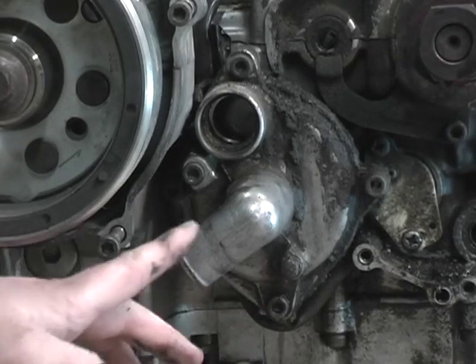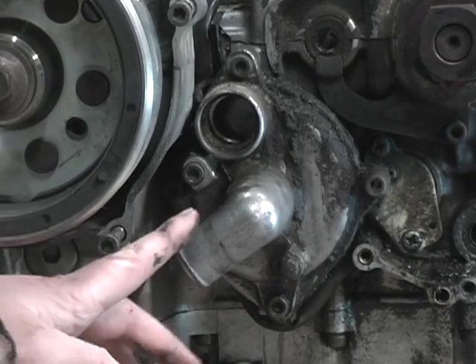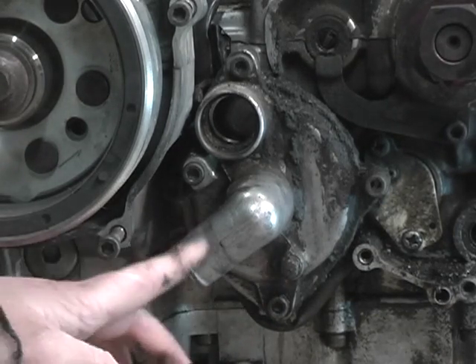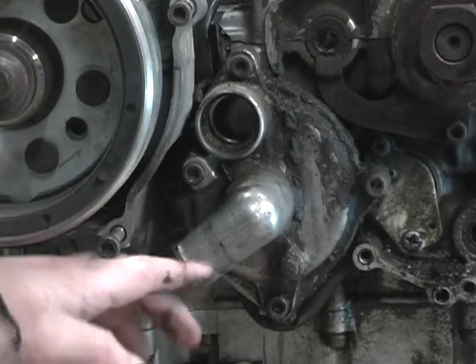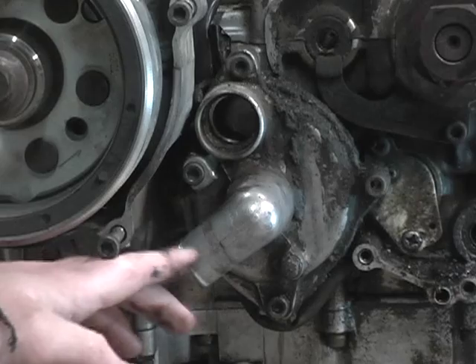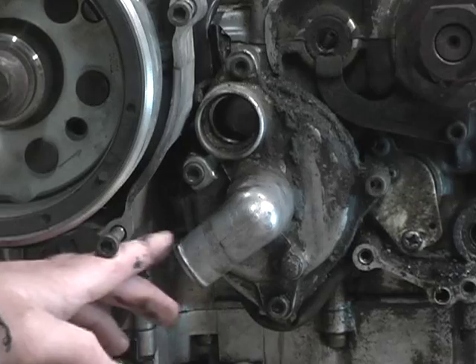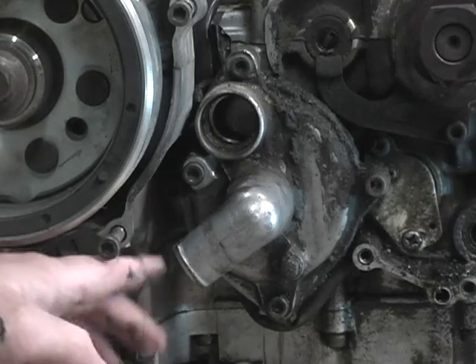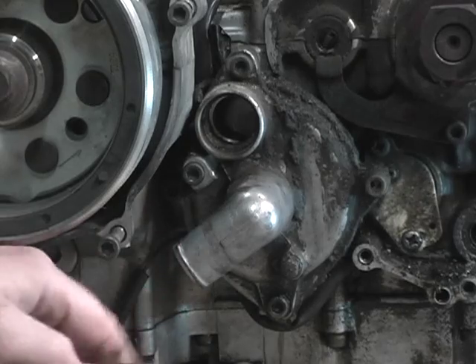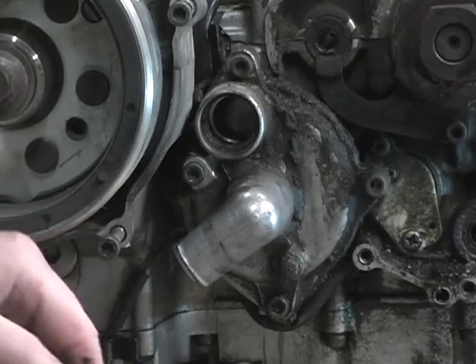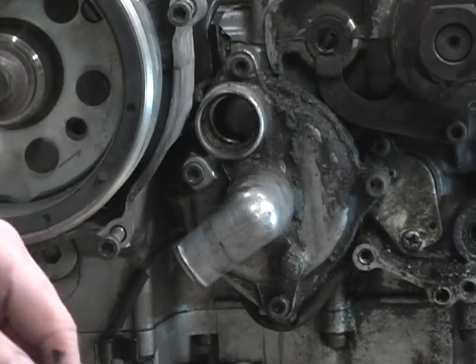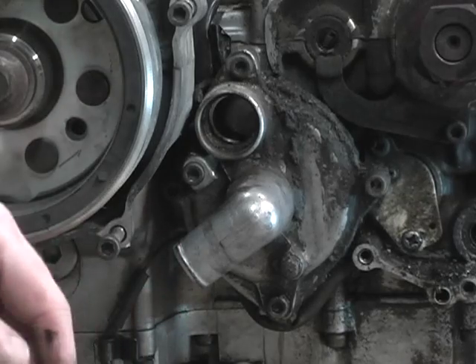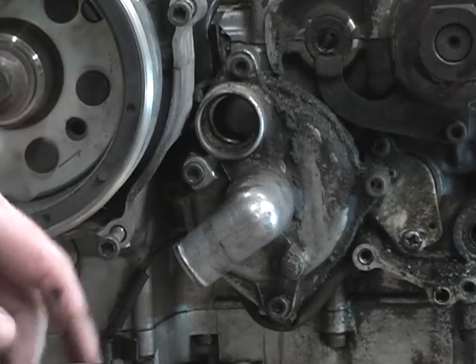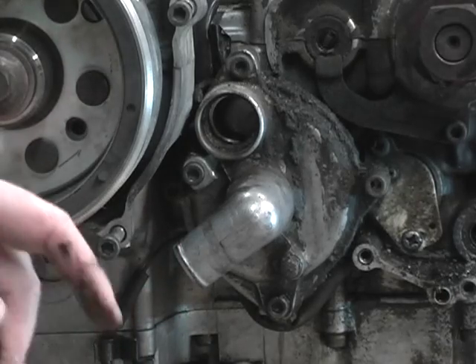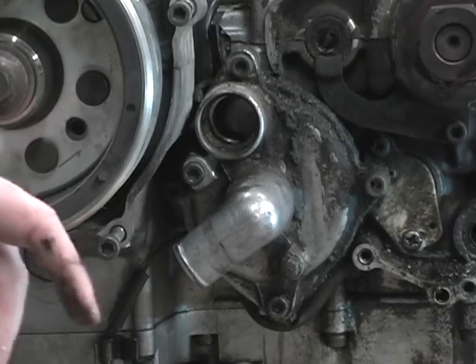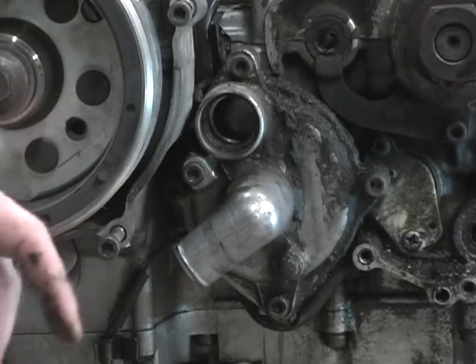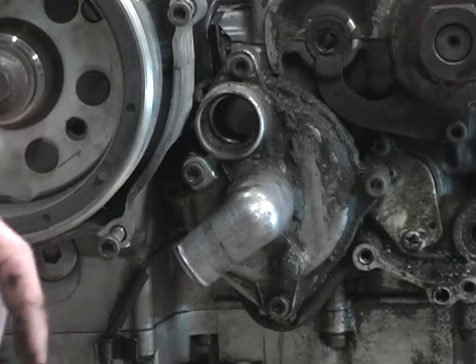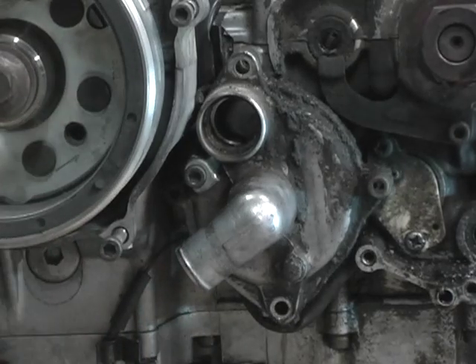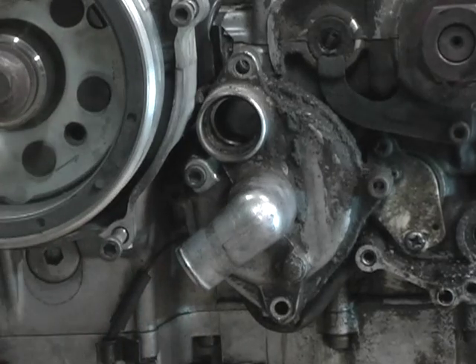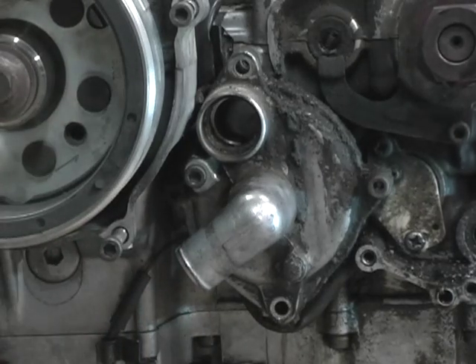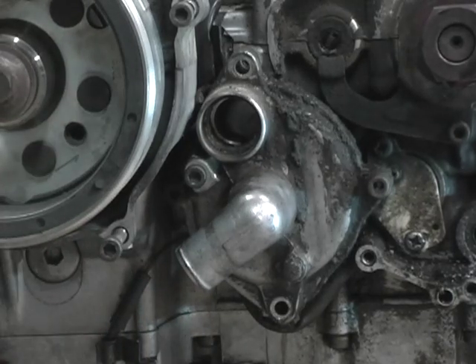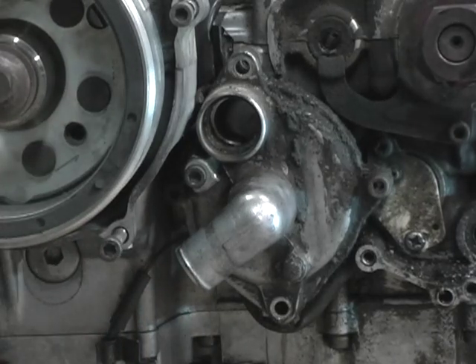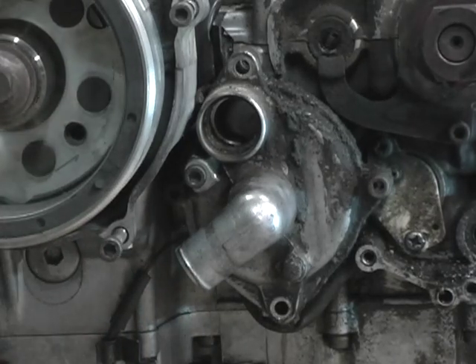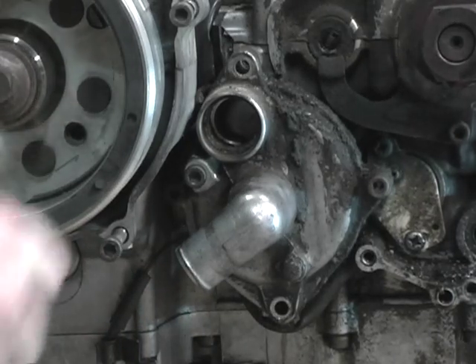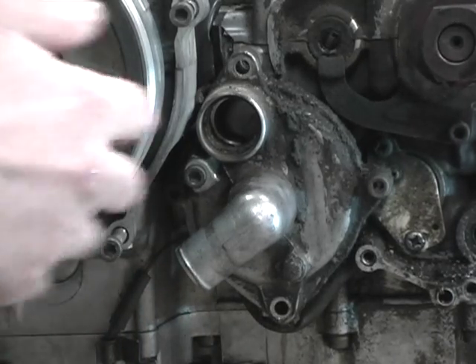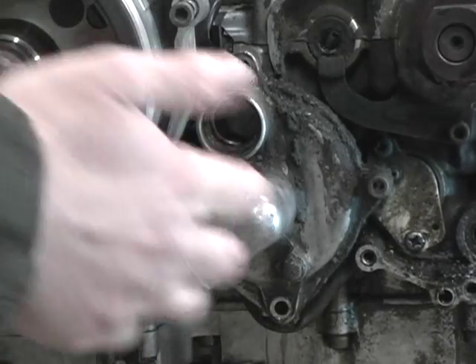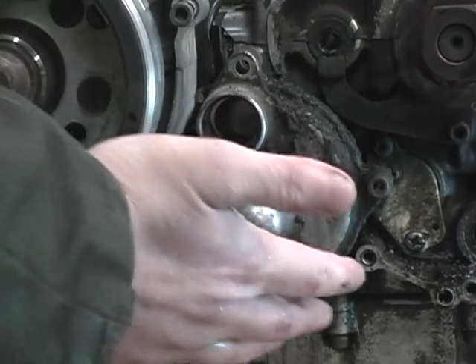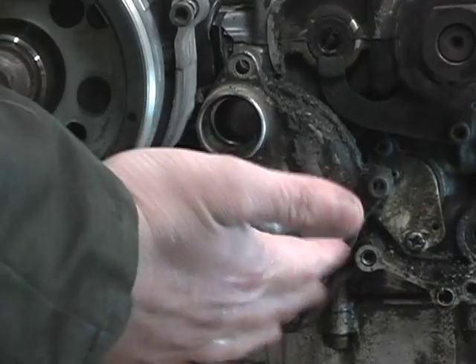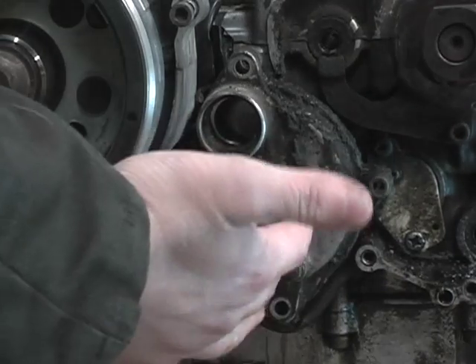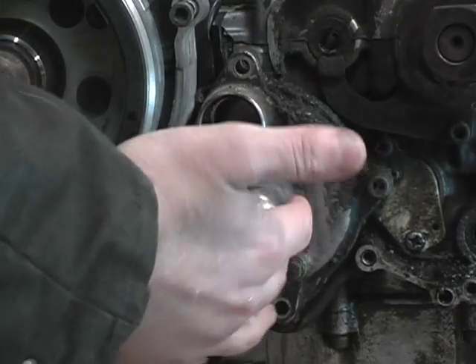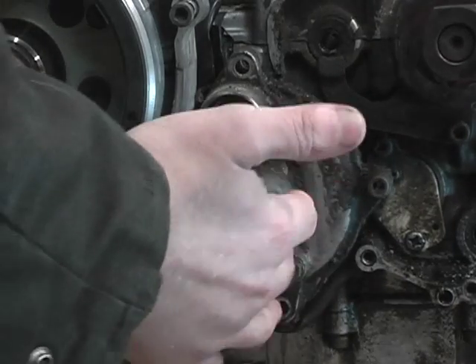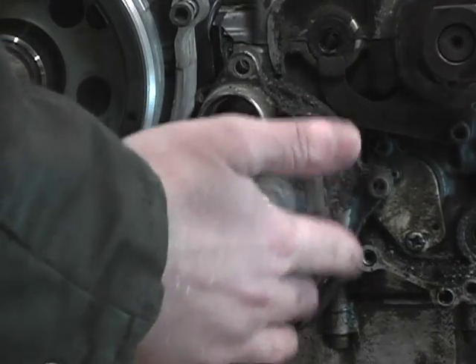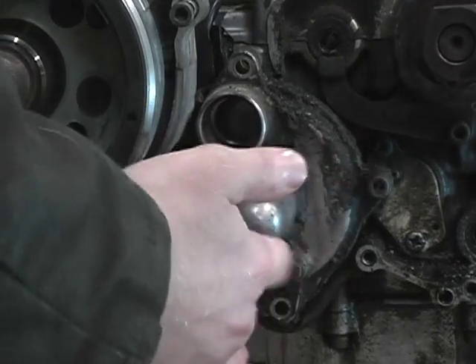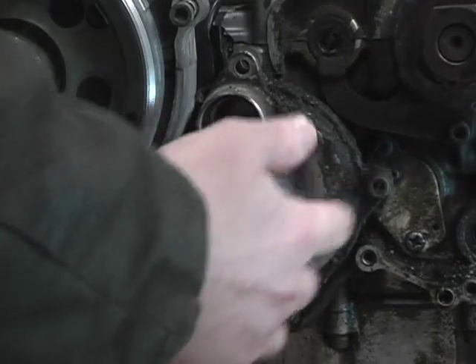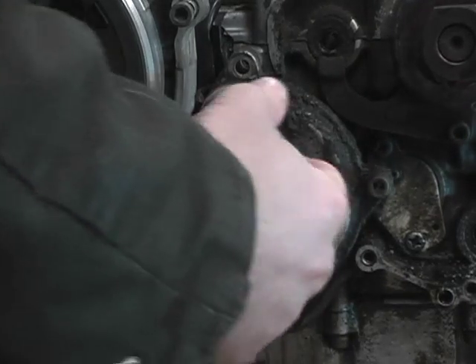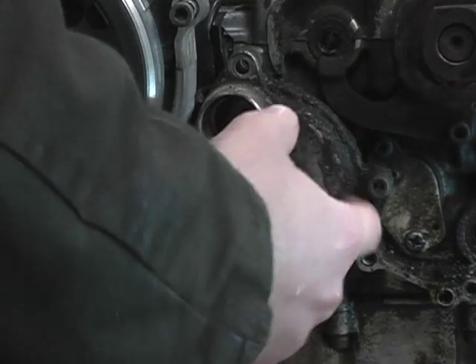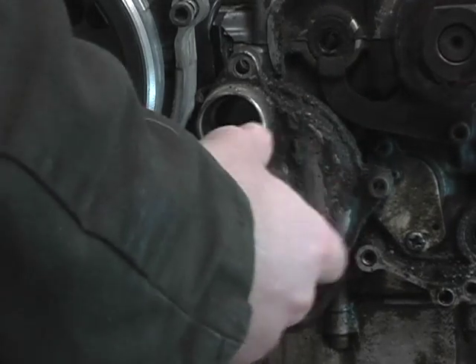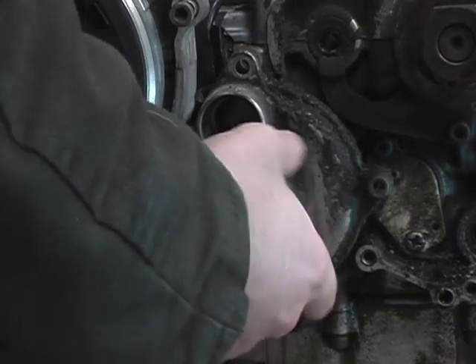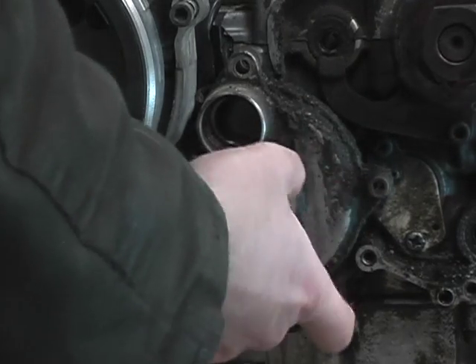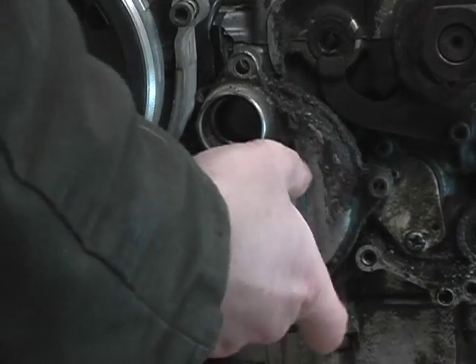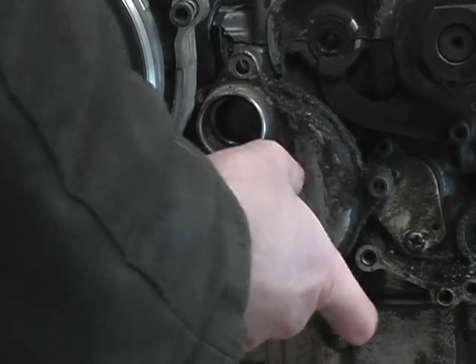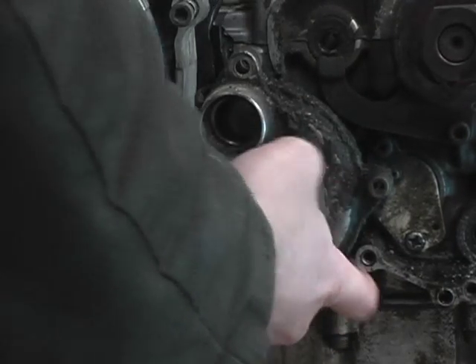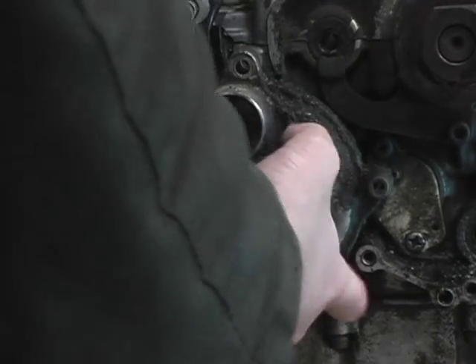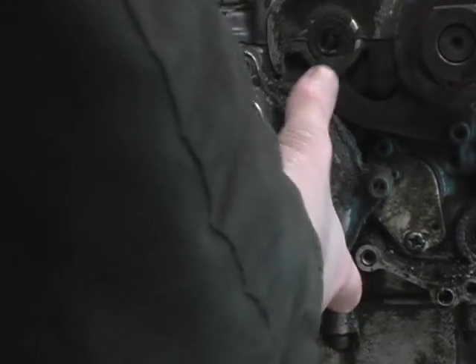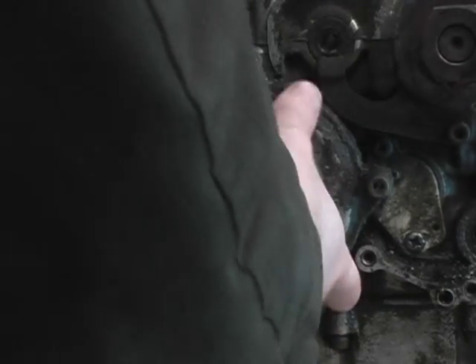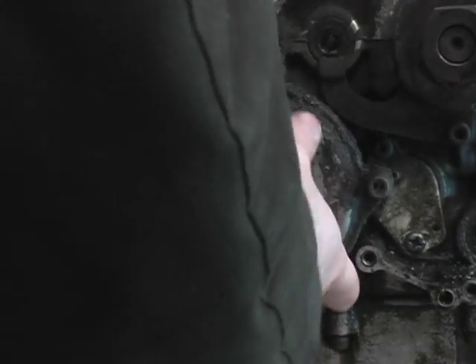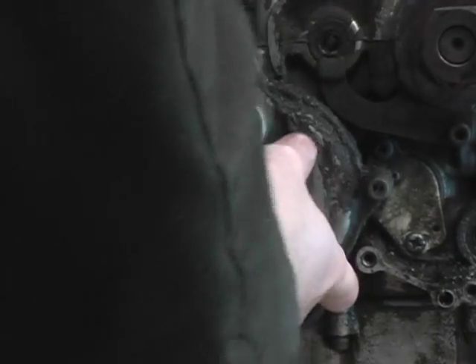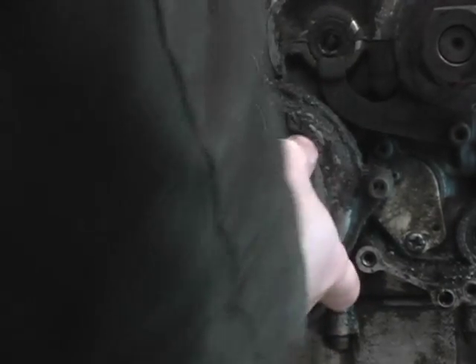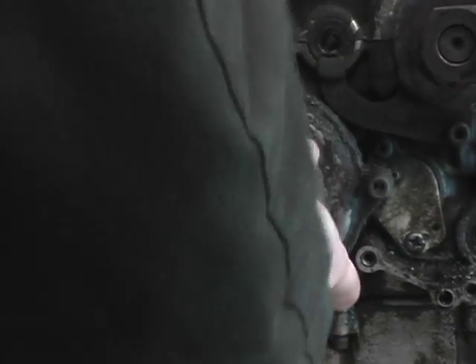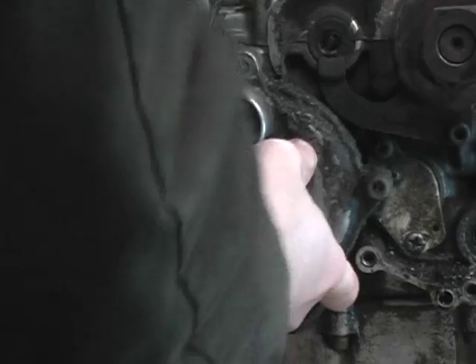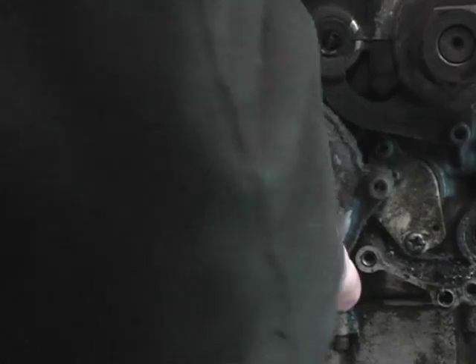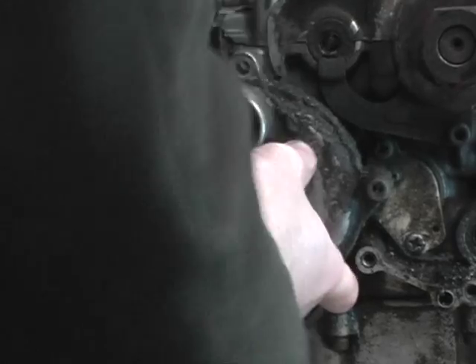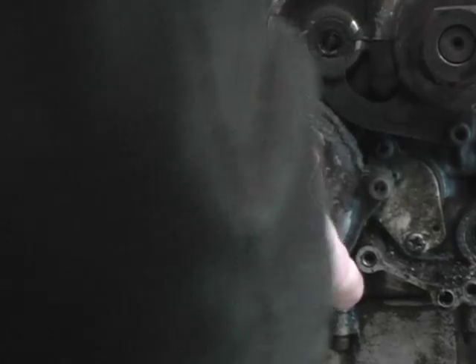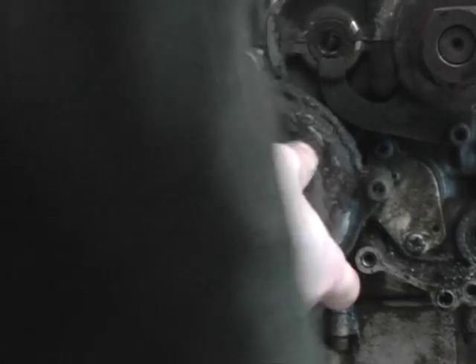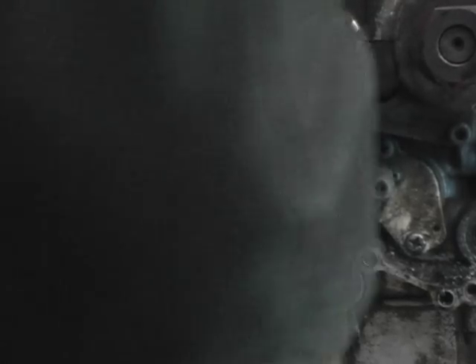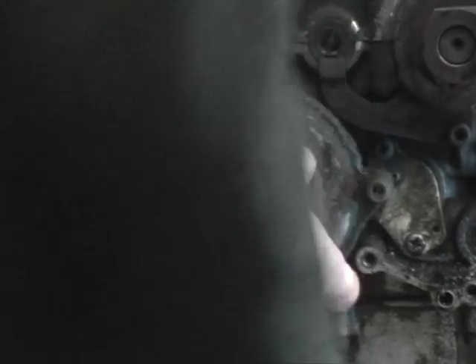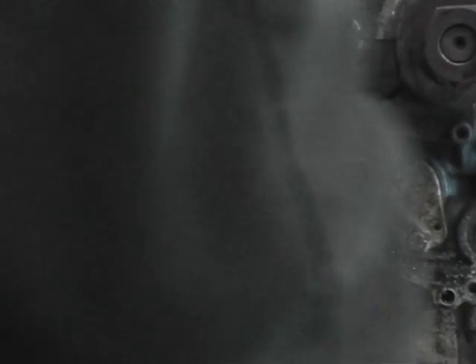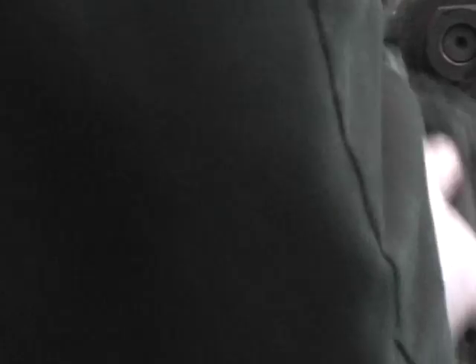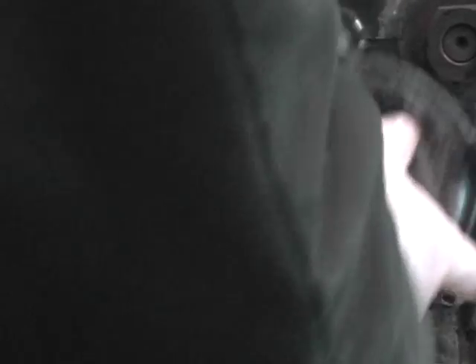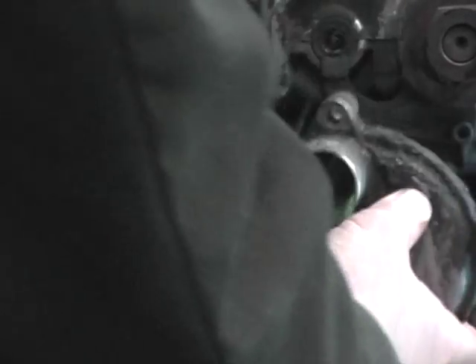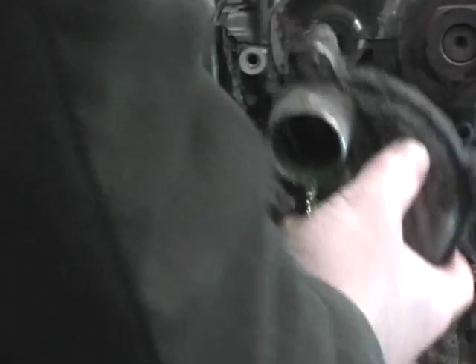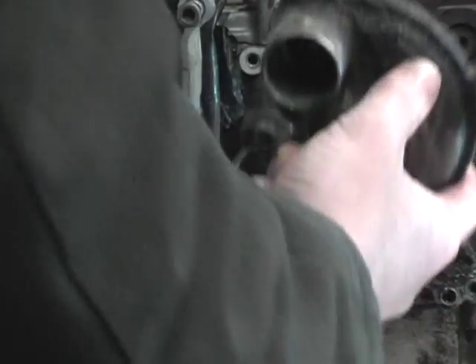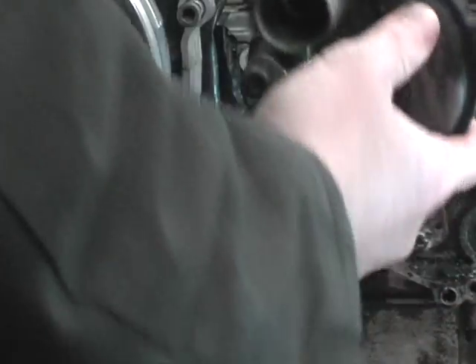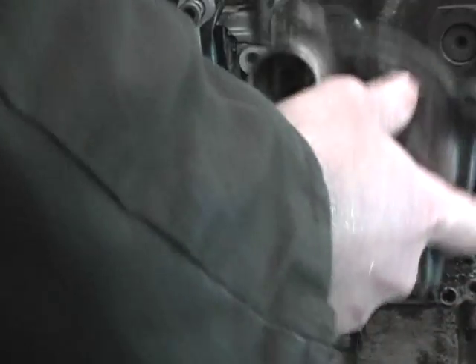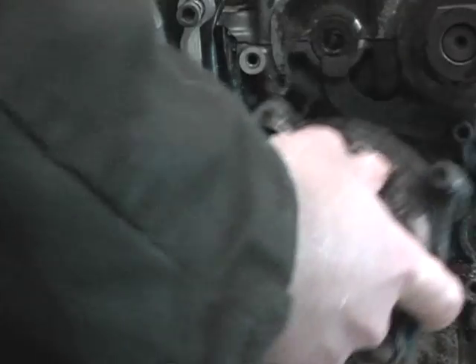Five millimeter cap head screw. Just grab on and wiggle — wiggle its way out.